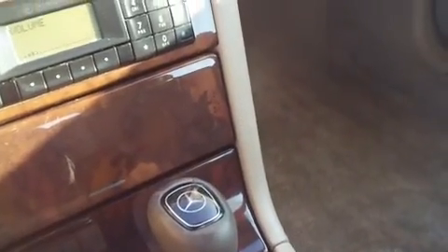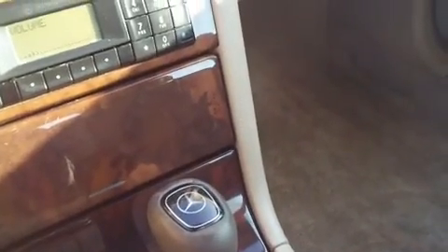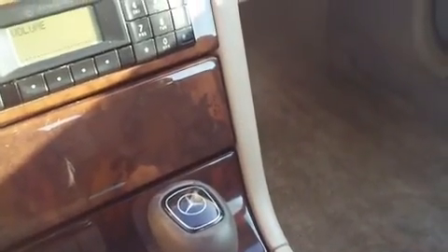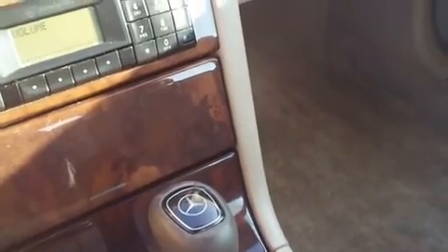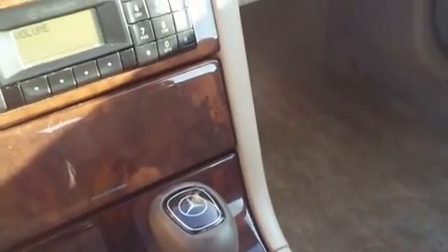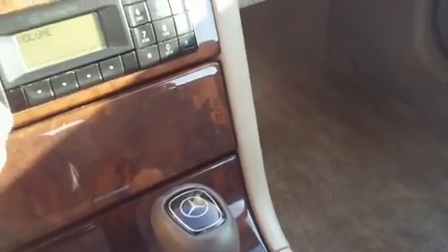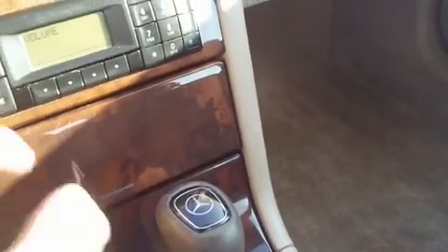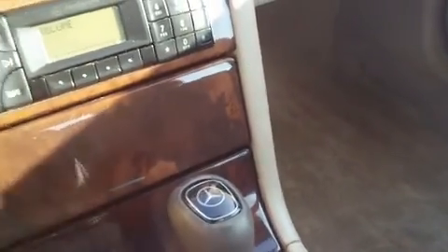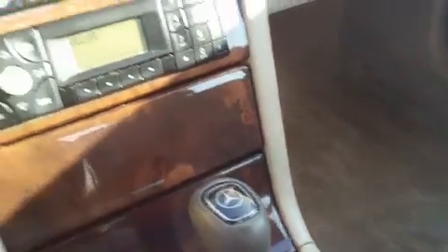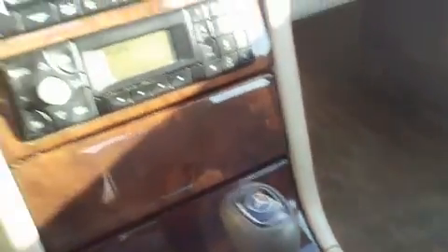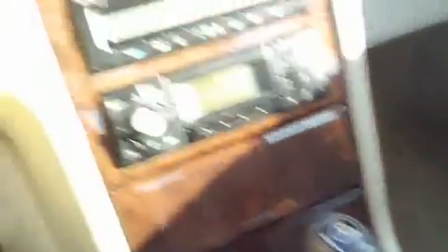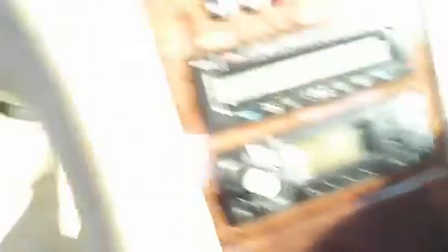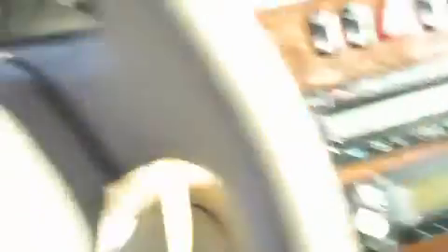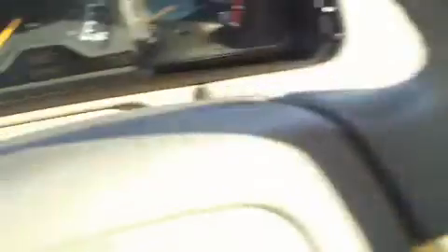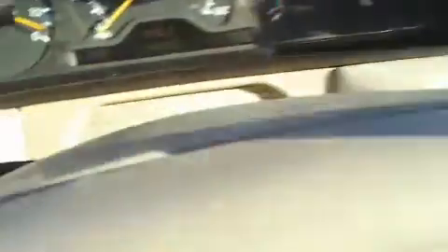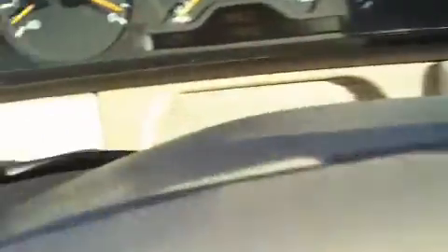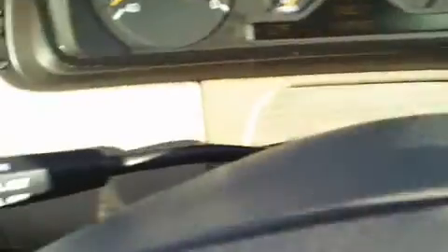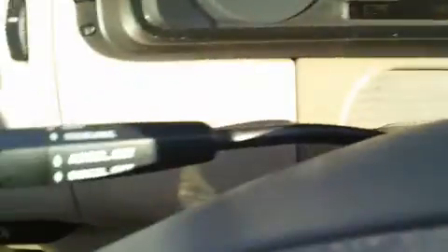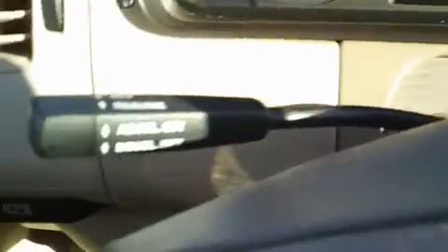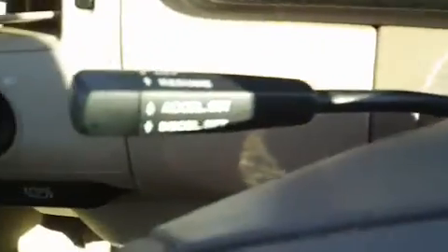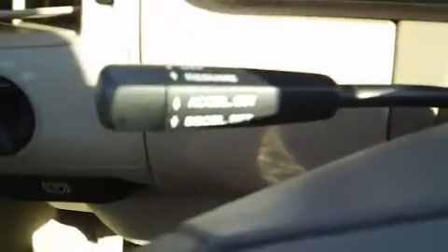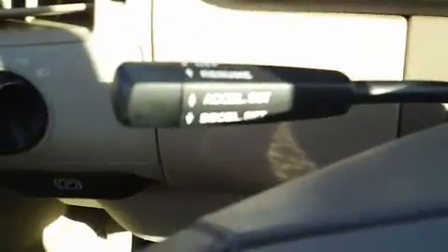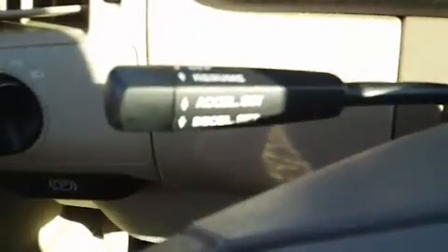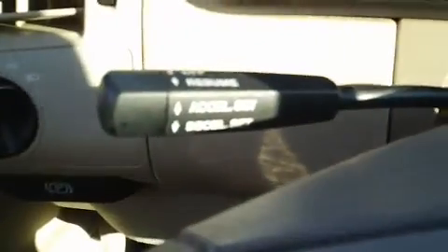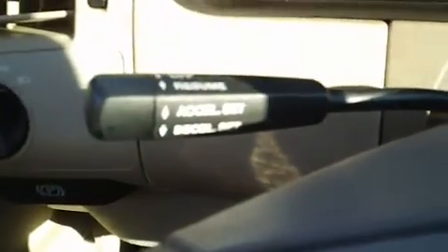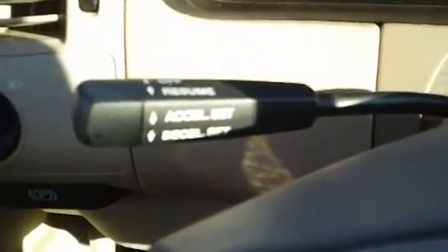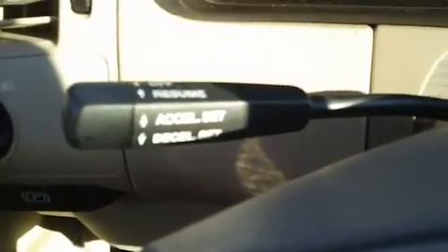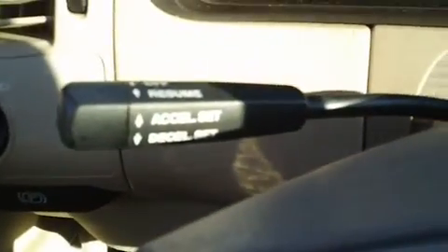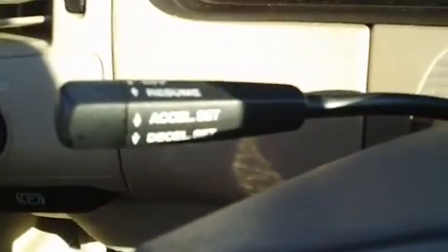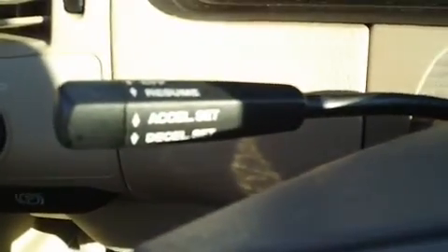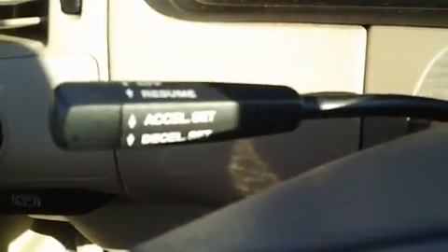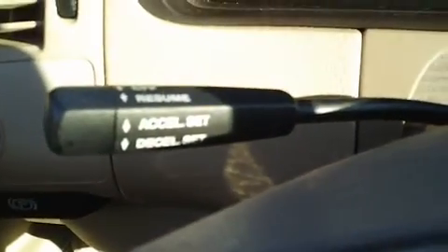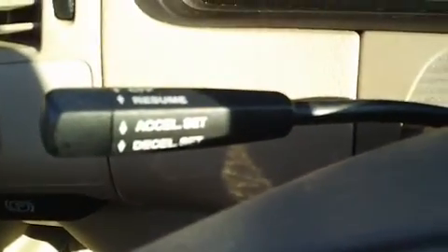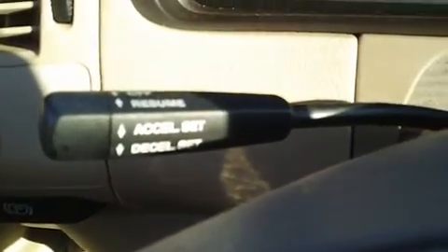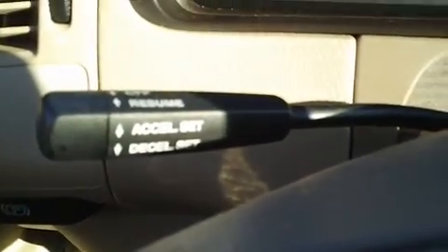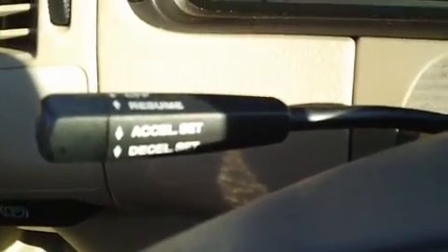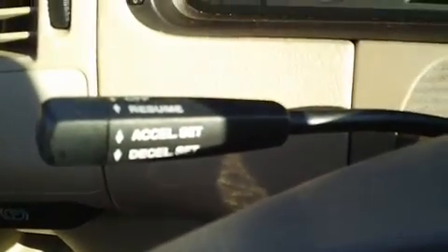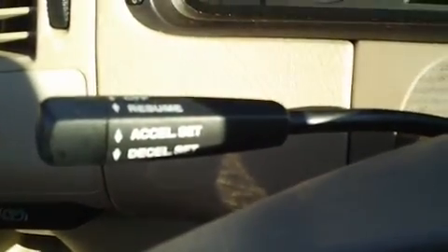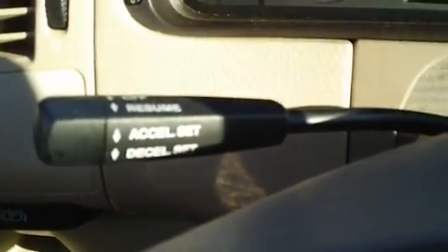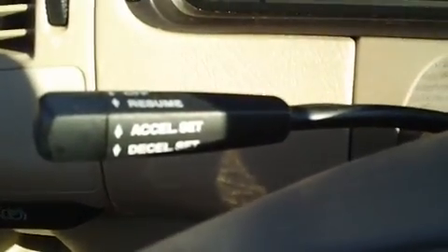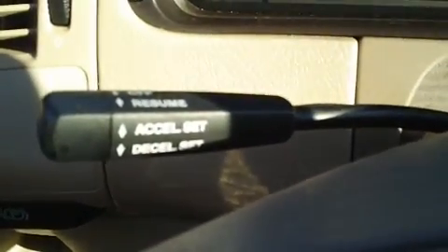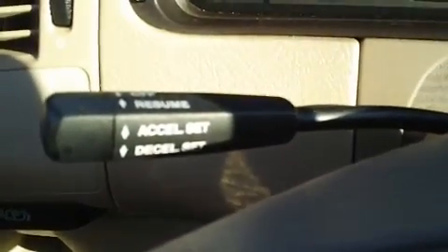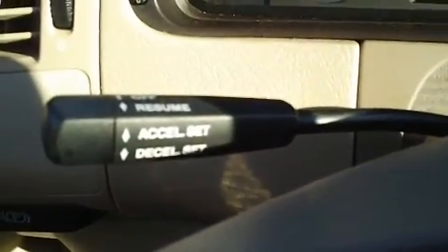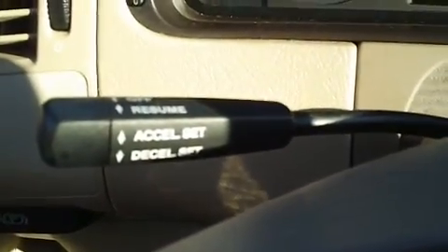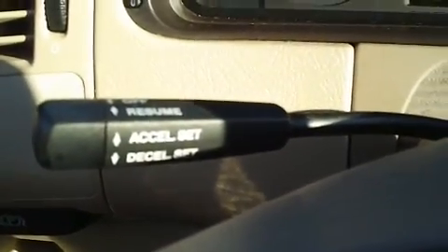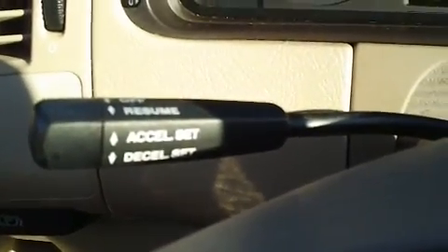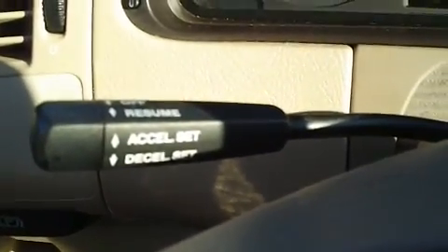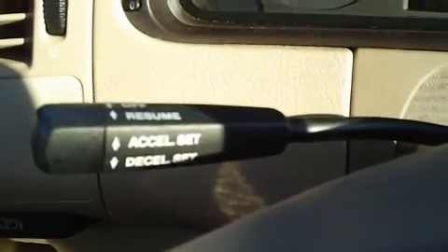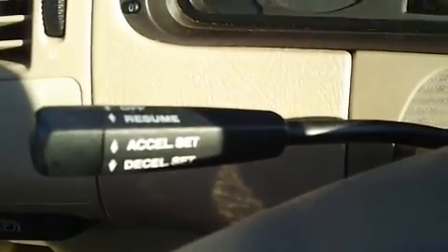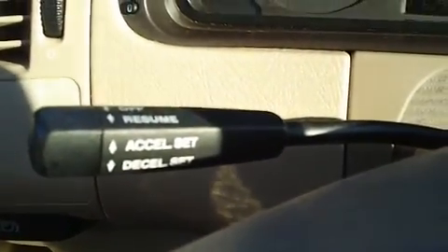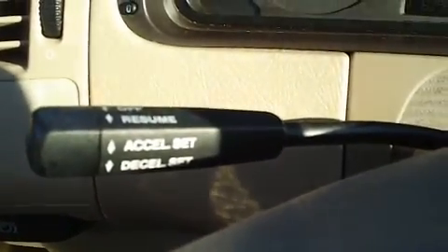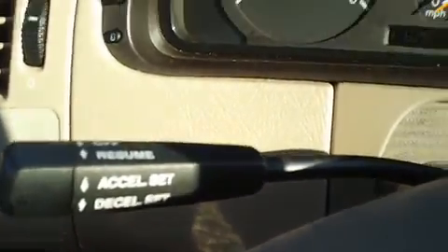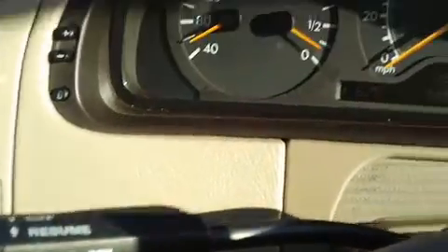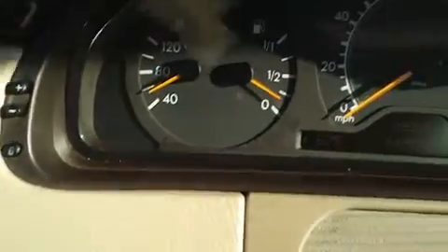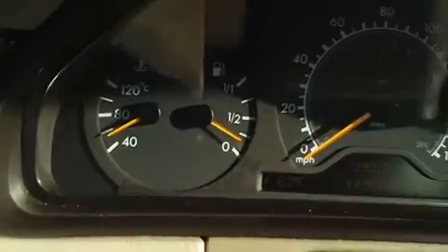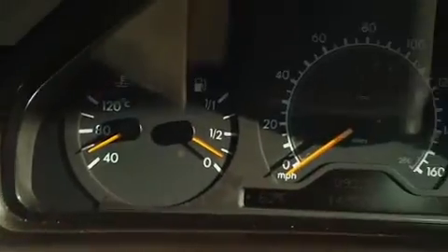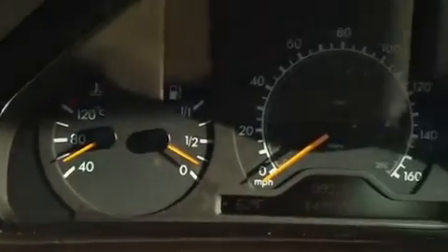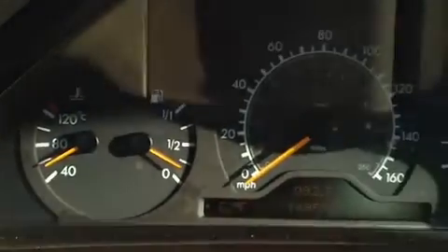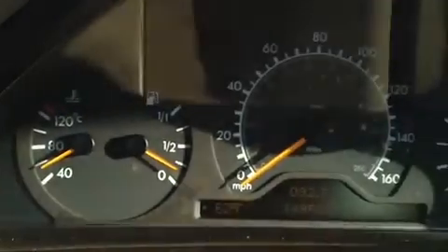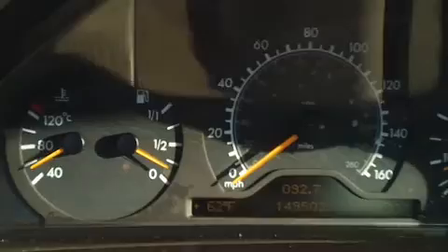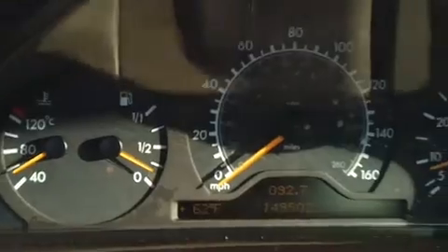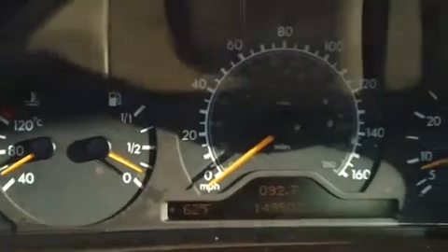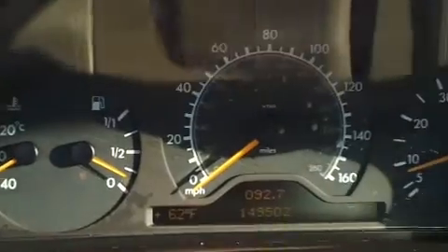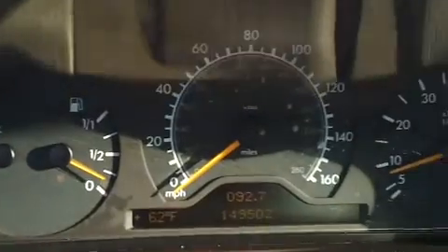It has good, clear stereo sound, and it's got cruise control right there. Here's your instrument panel.